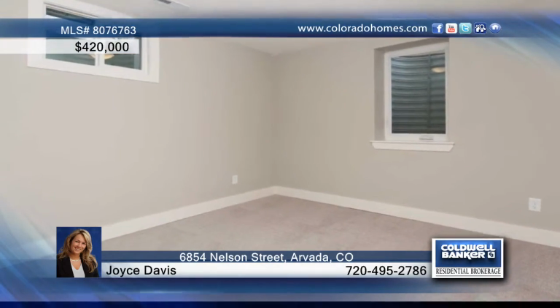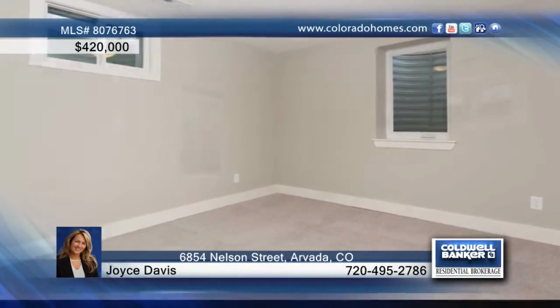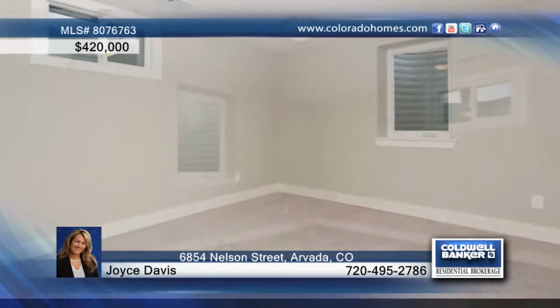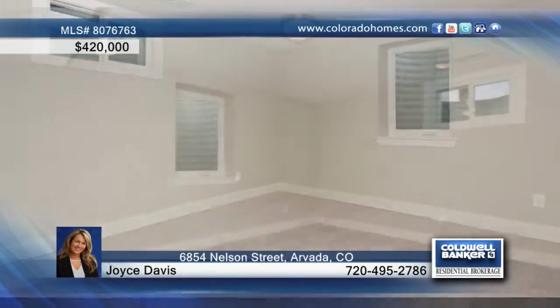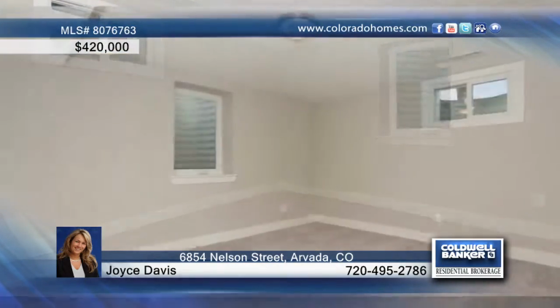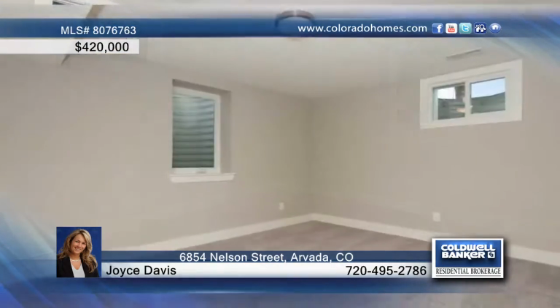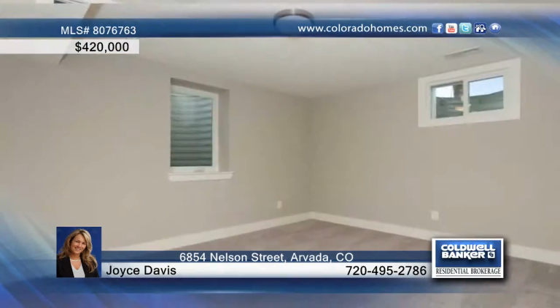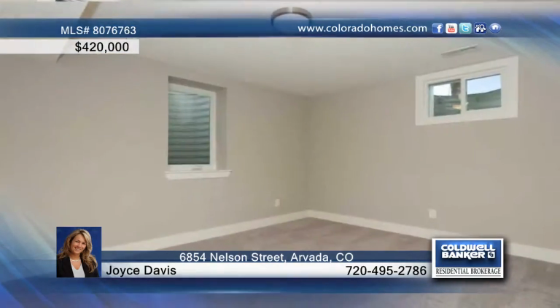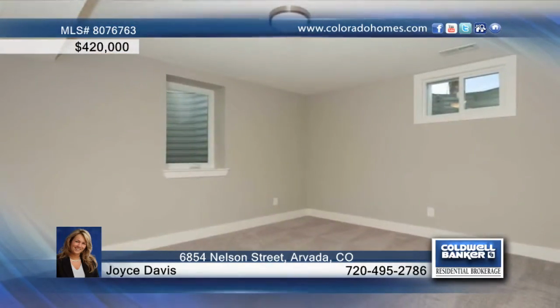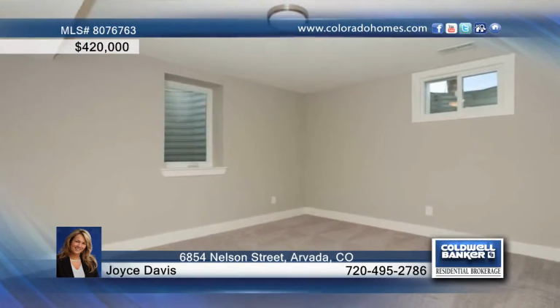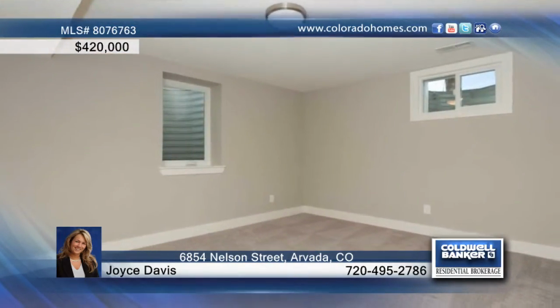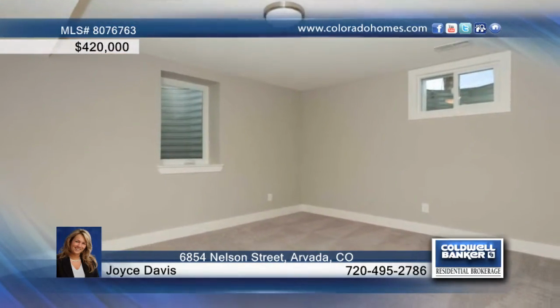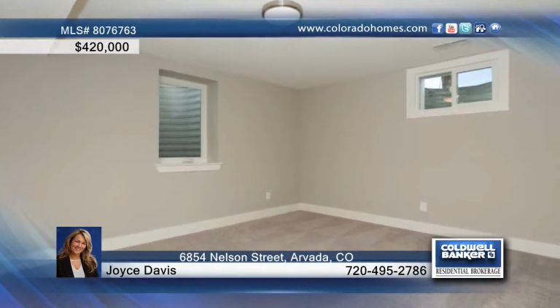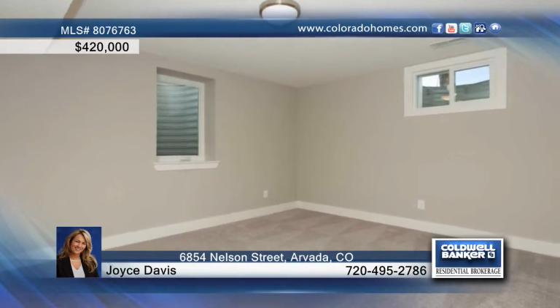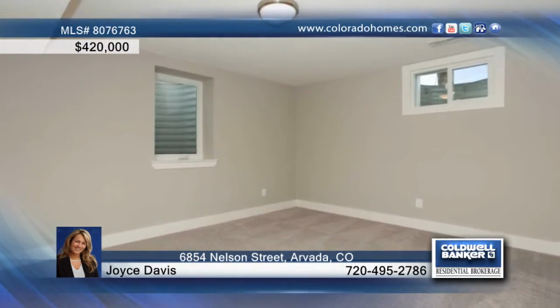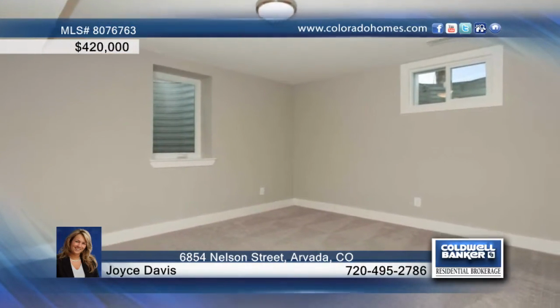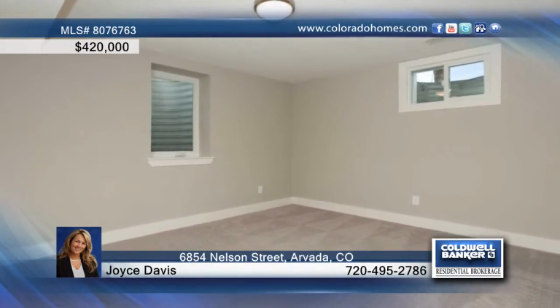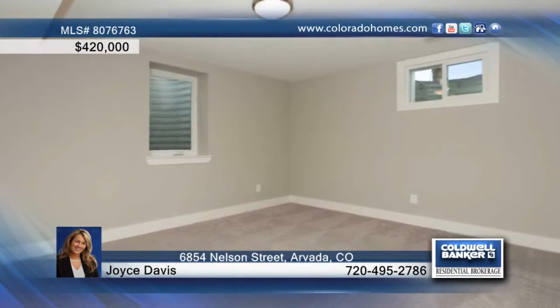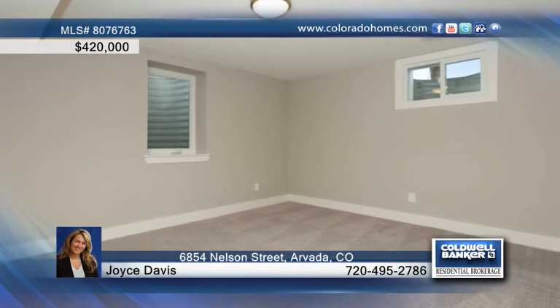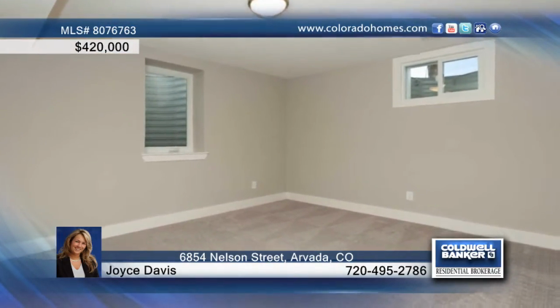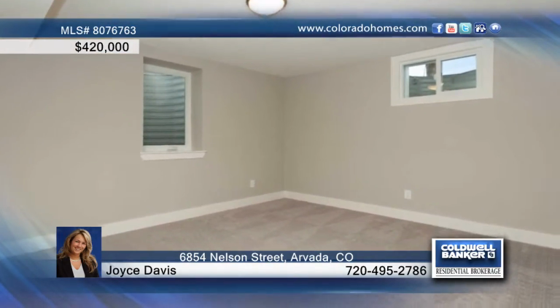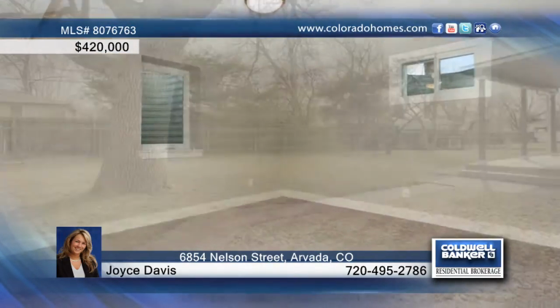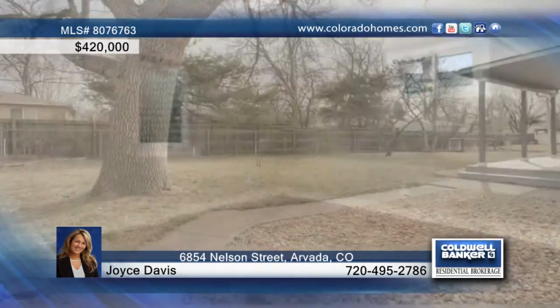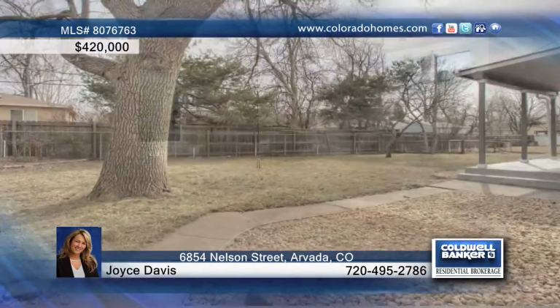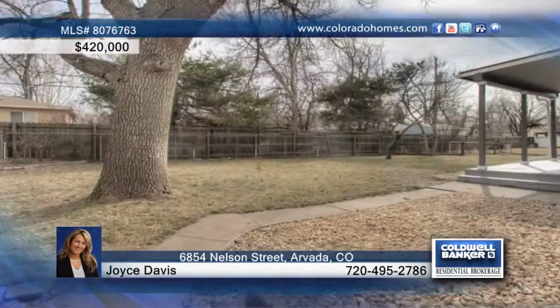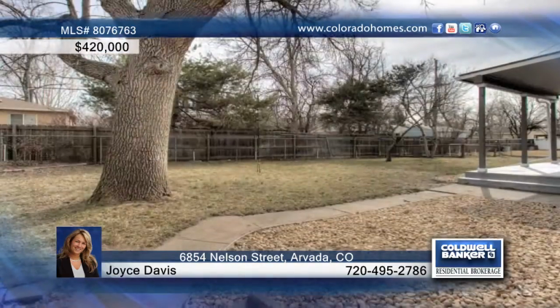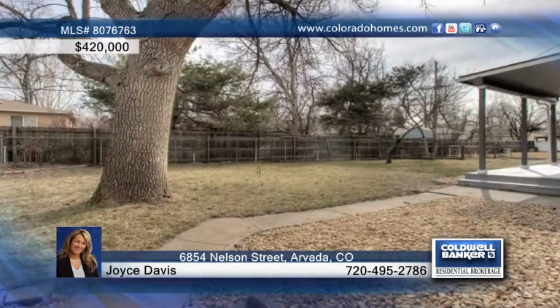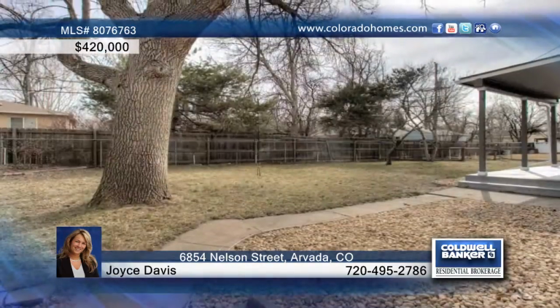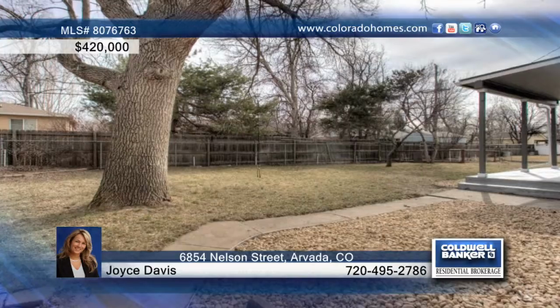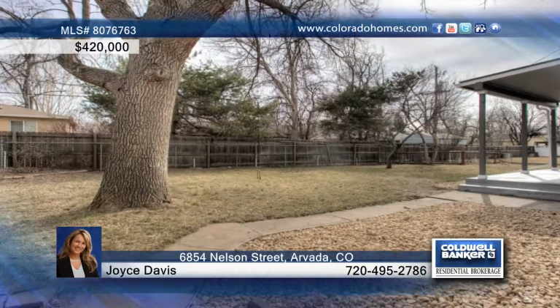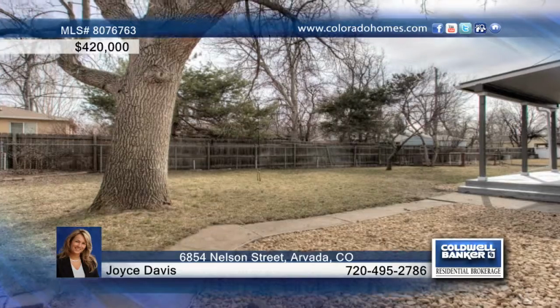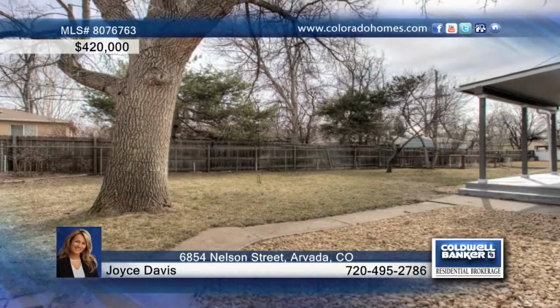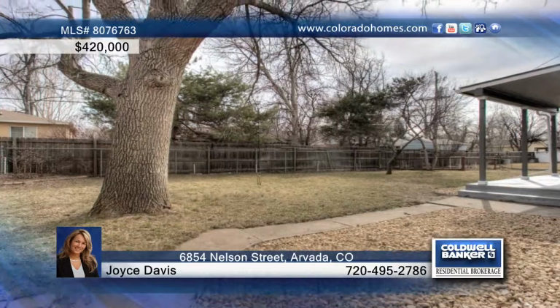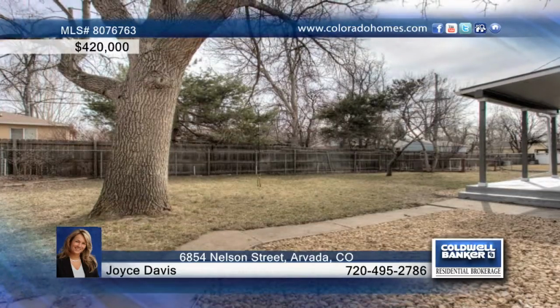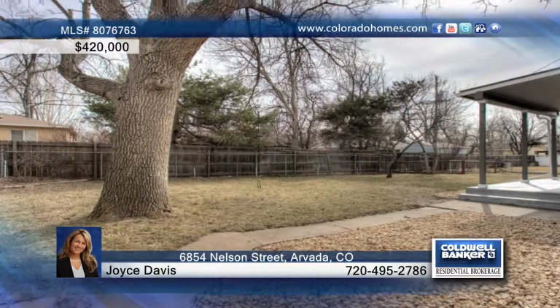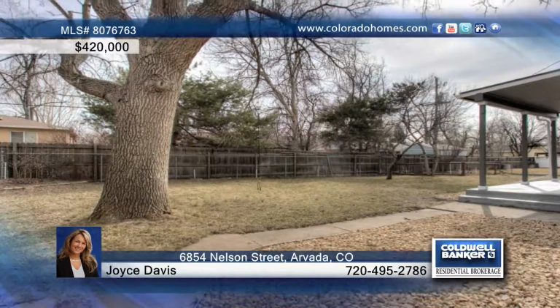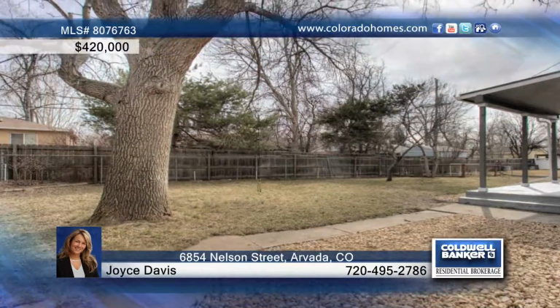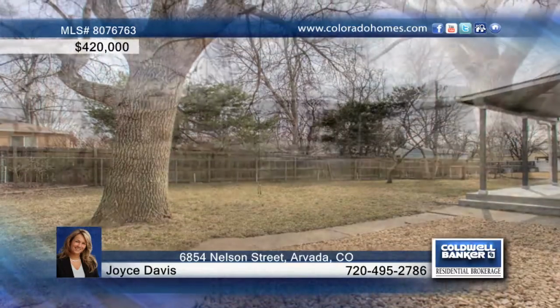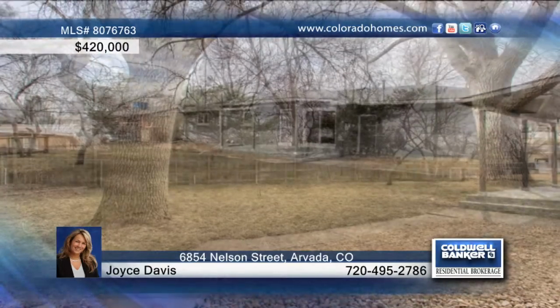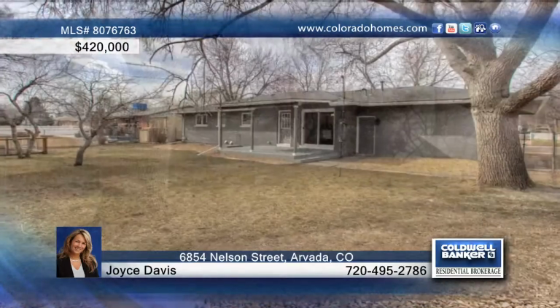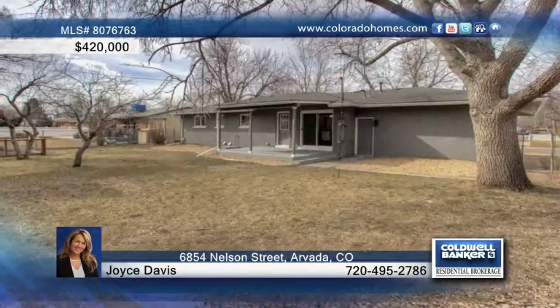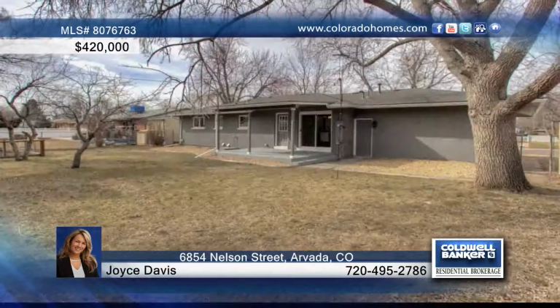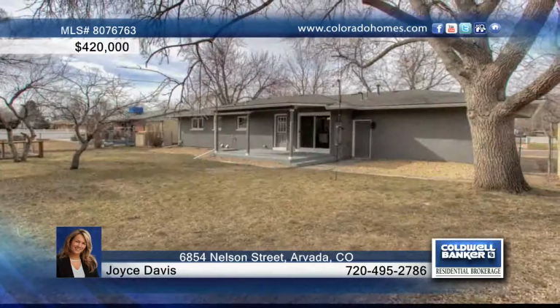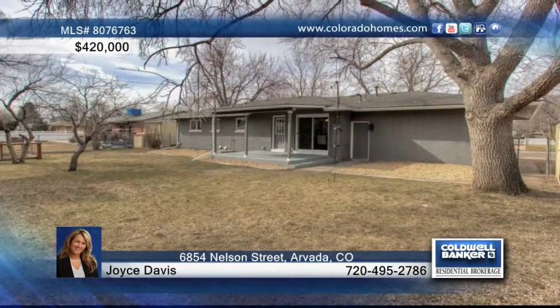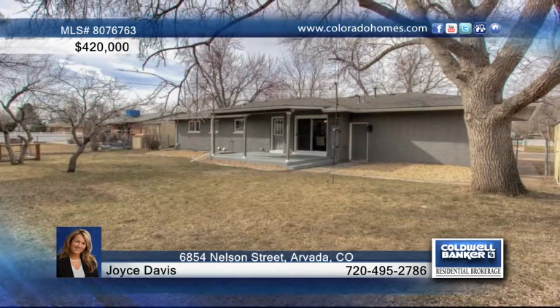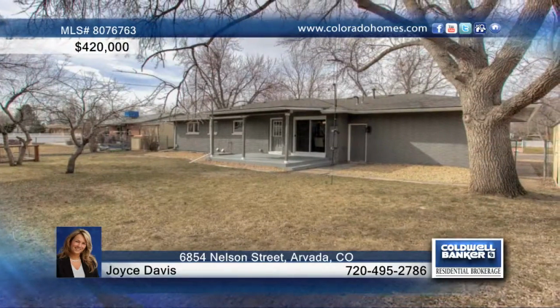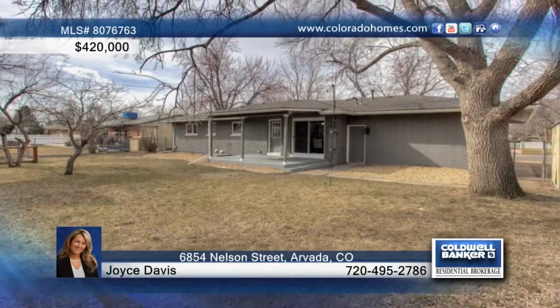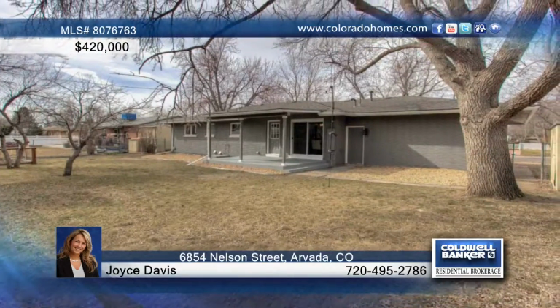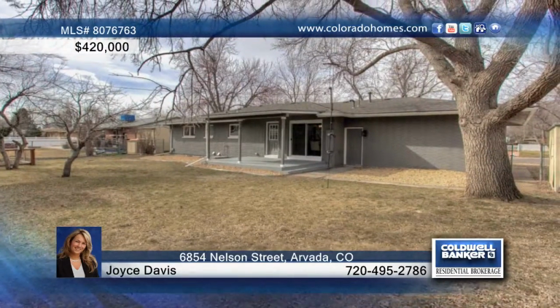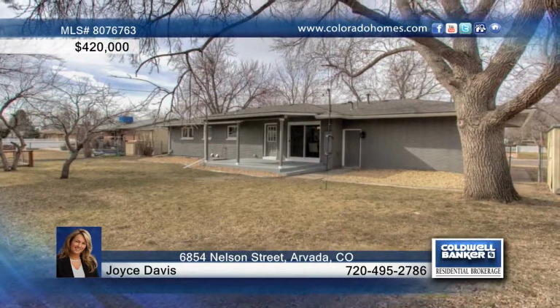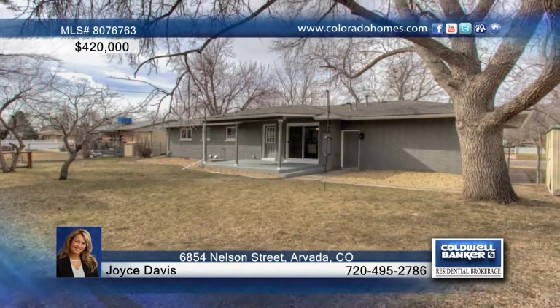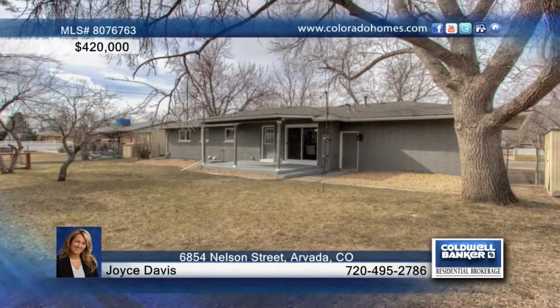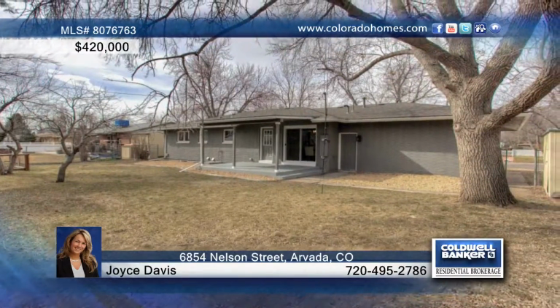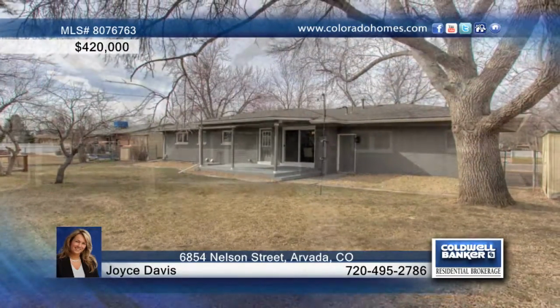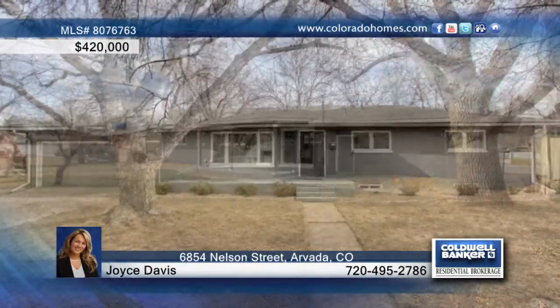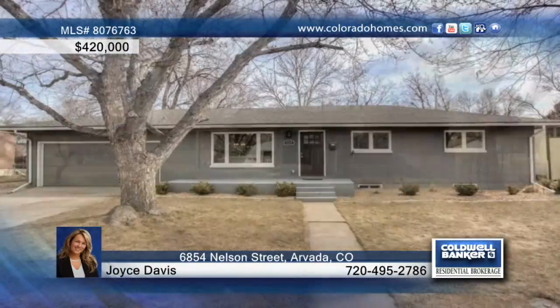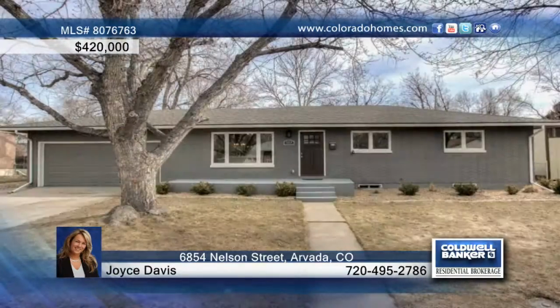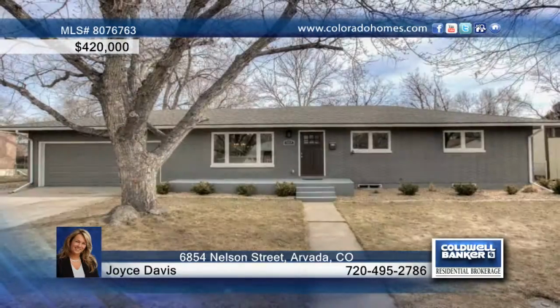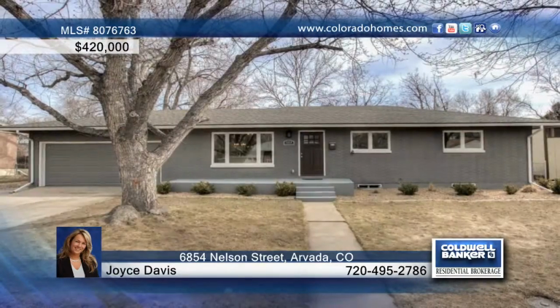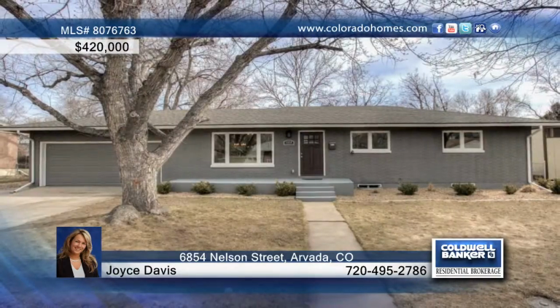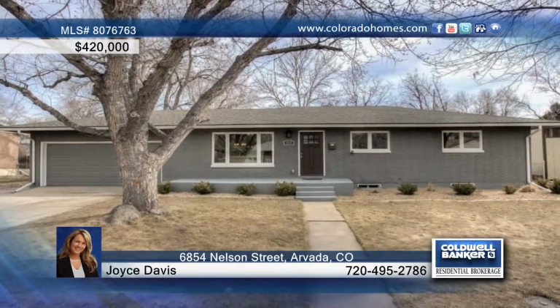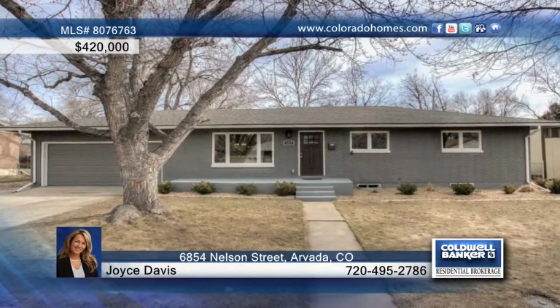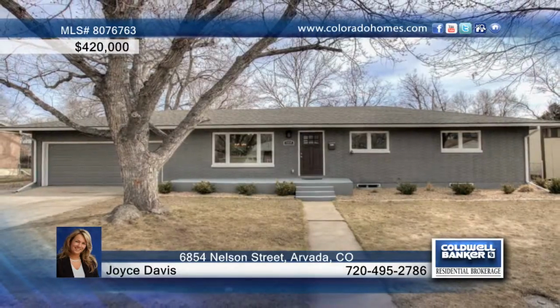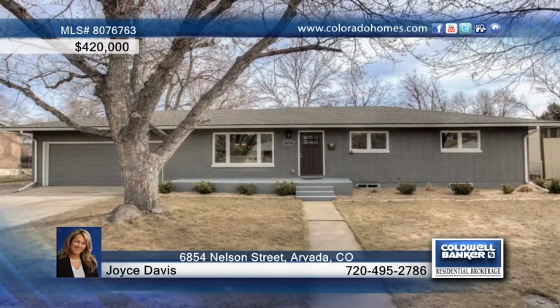Walk to schools, parks, and Ralston Creek Trail — call Joyce Davis and find out how to make this home yours.